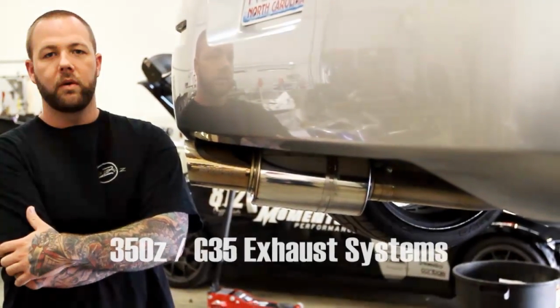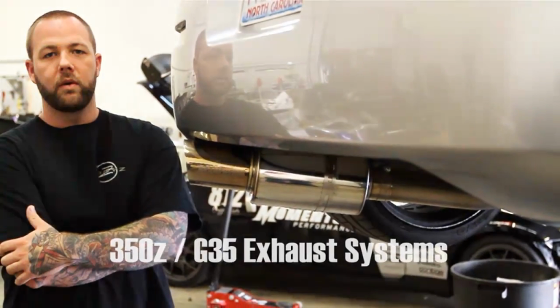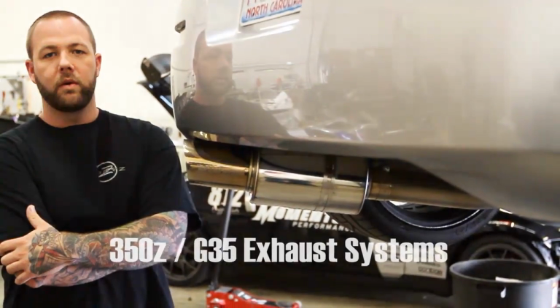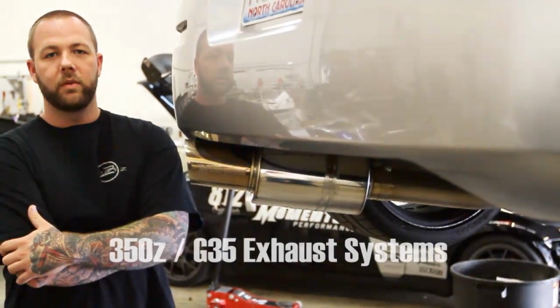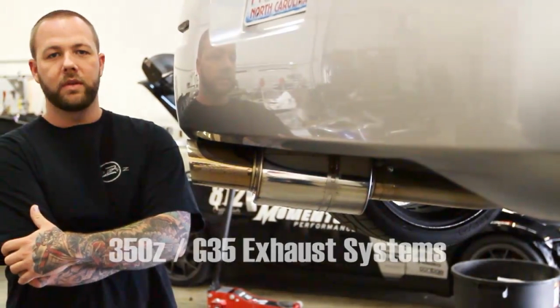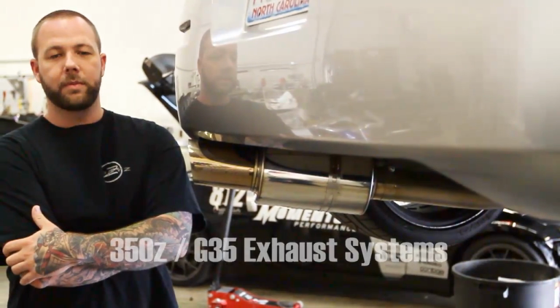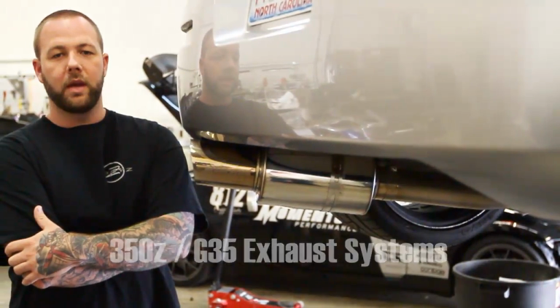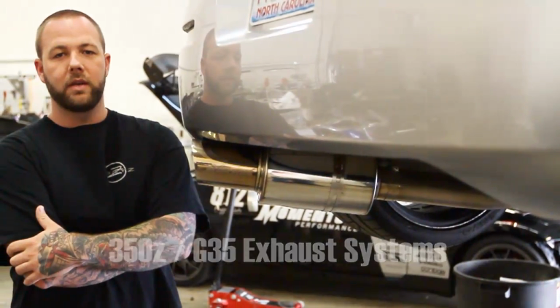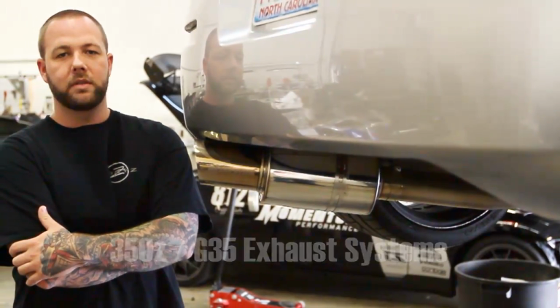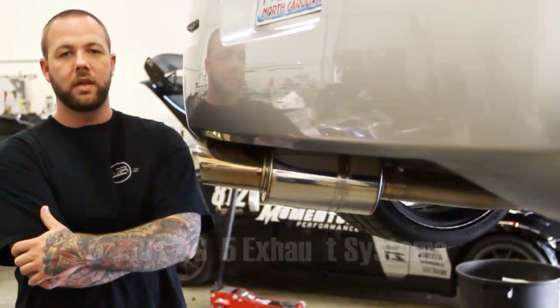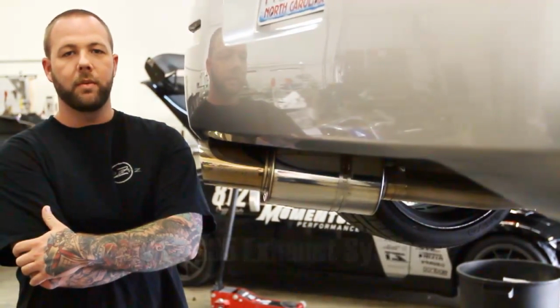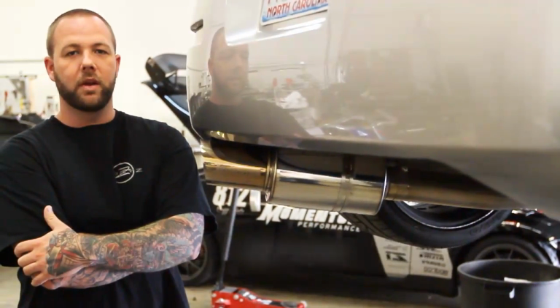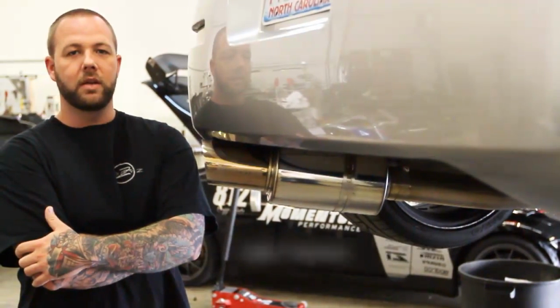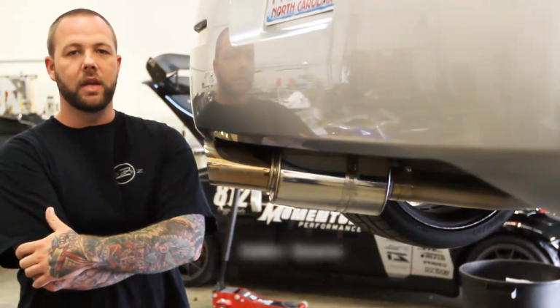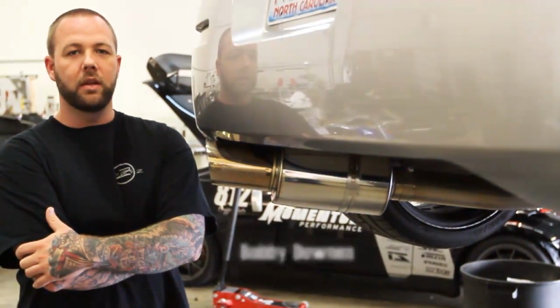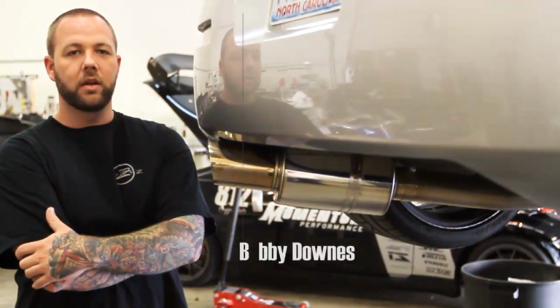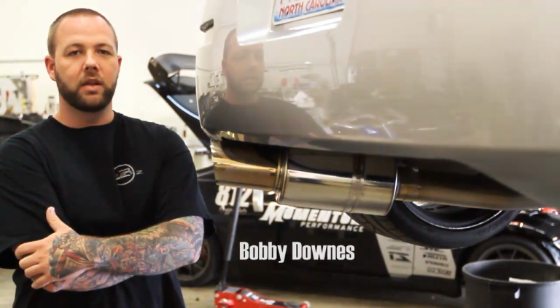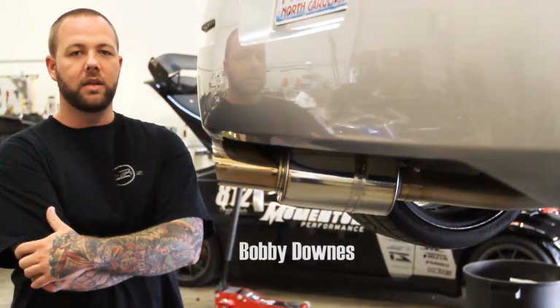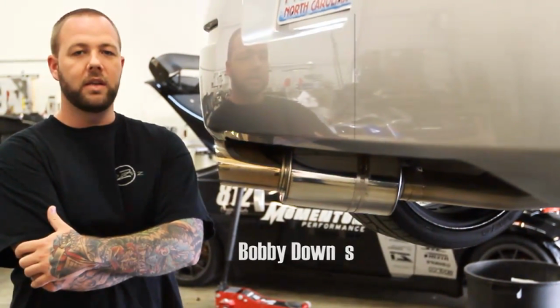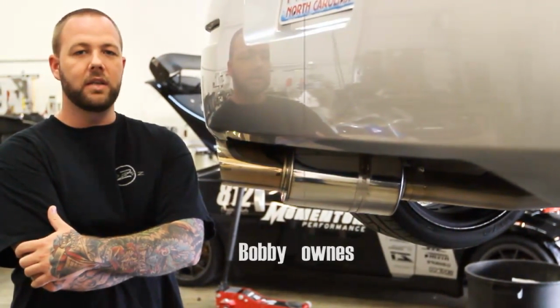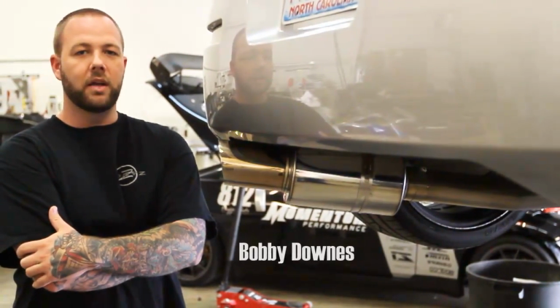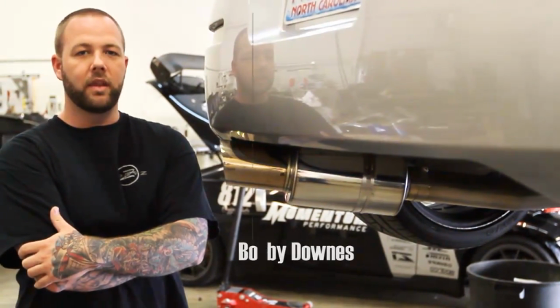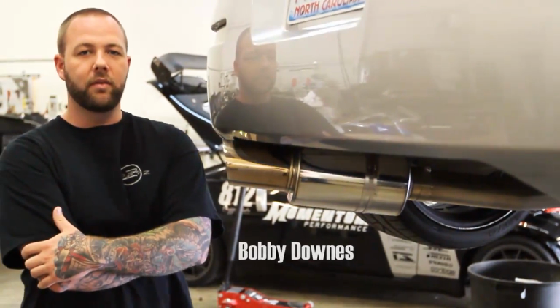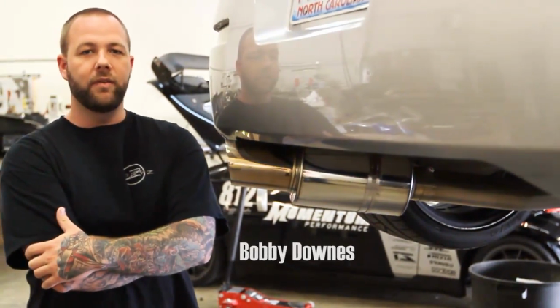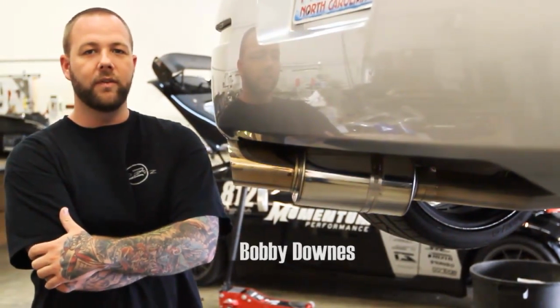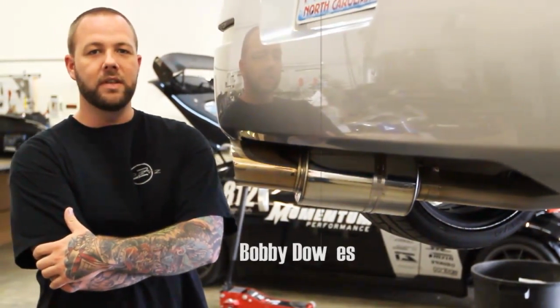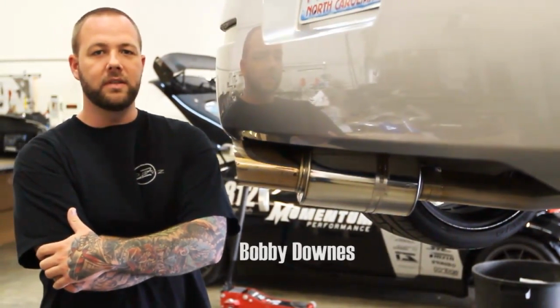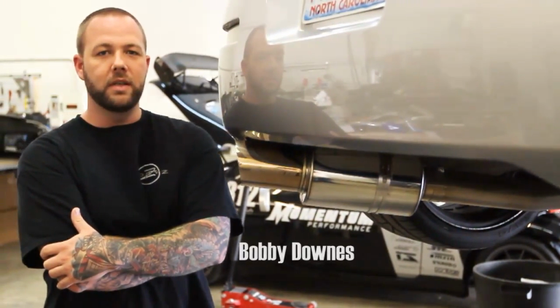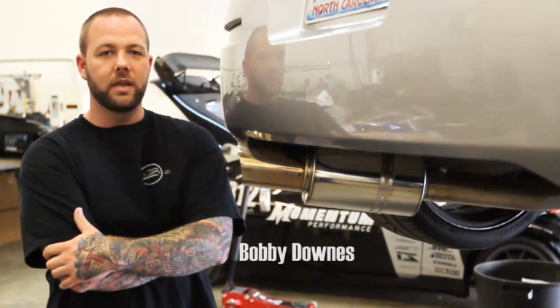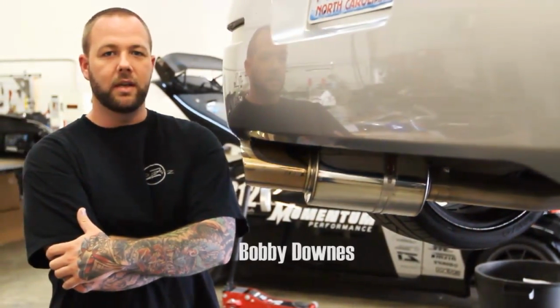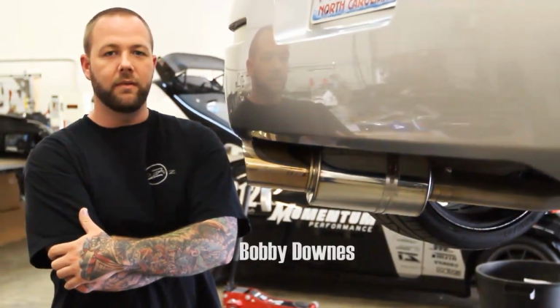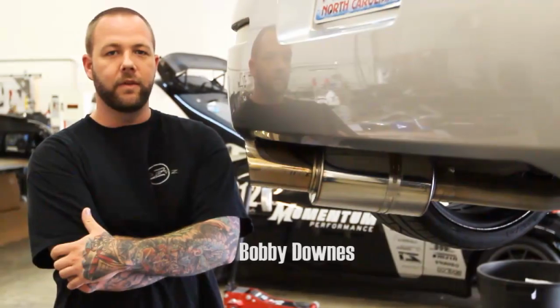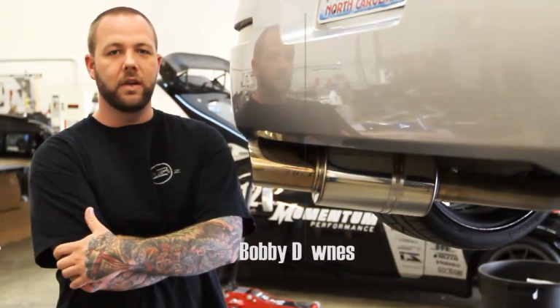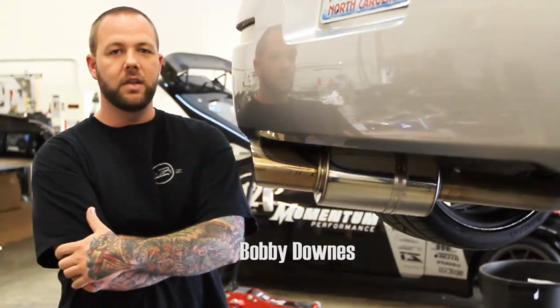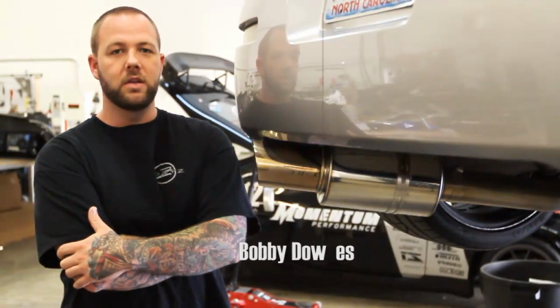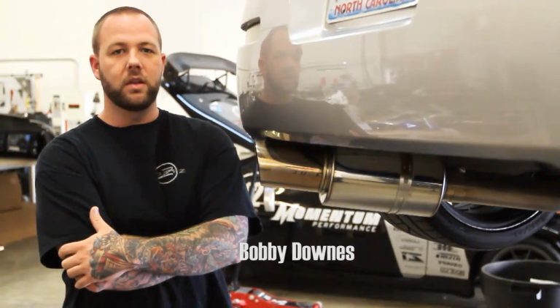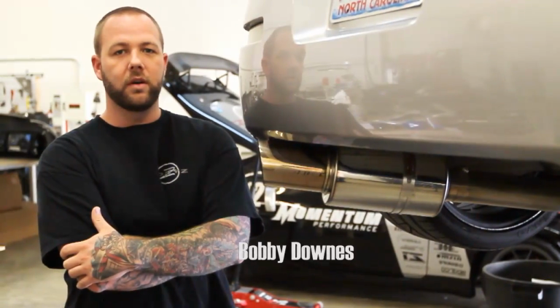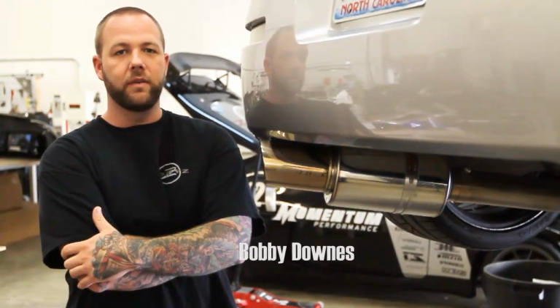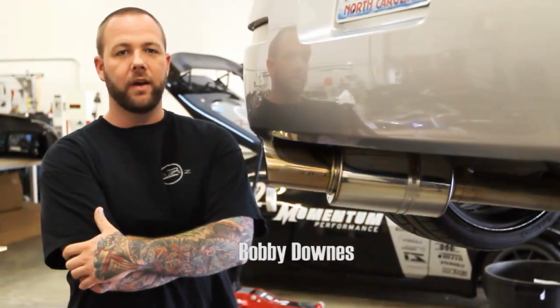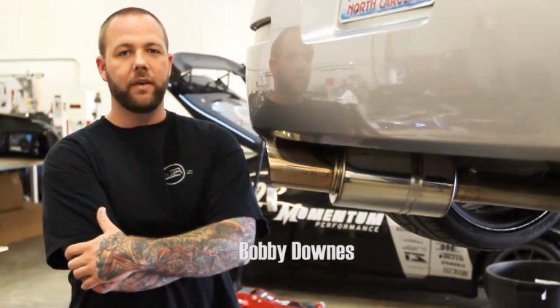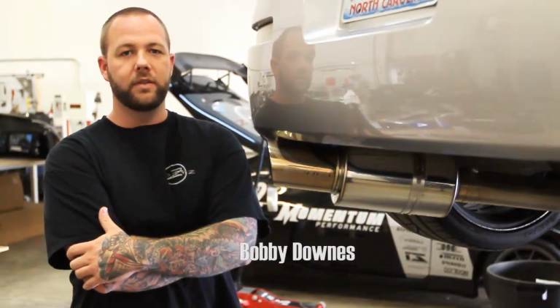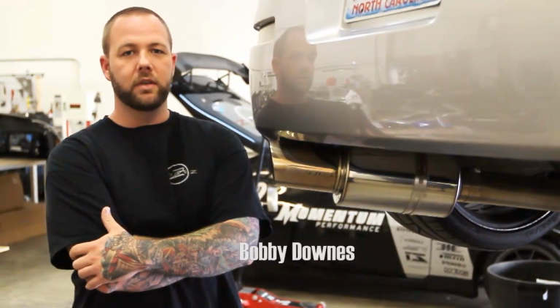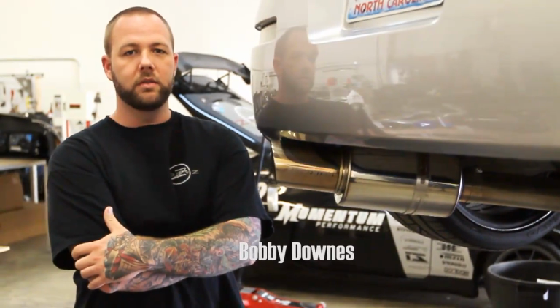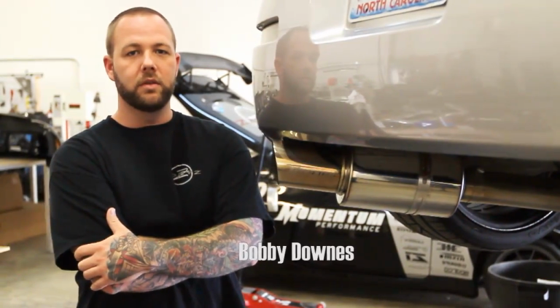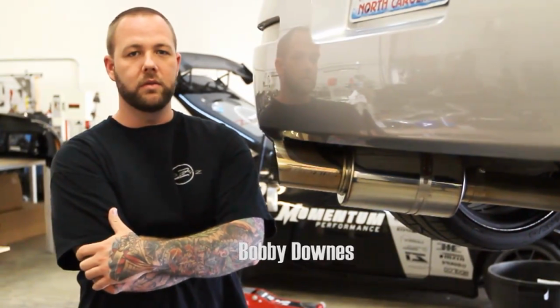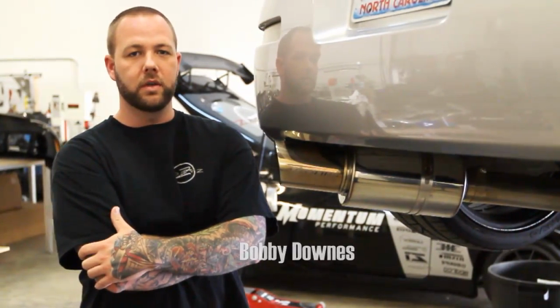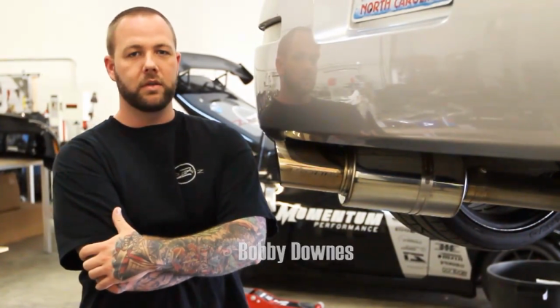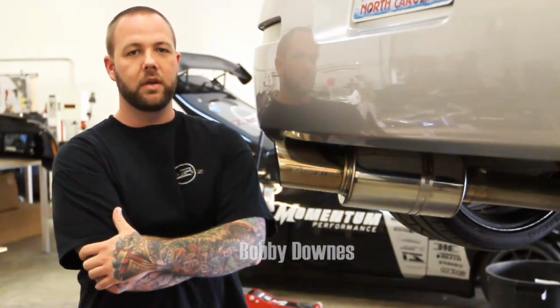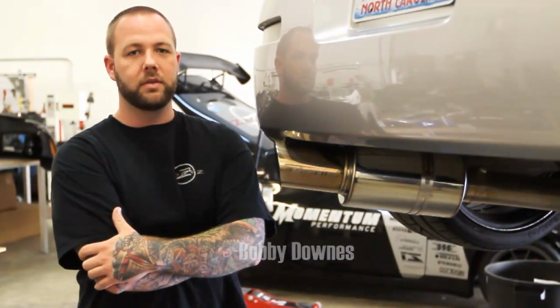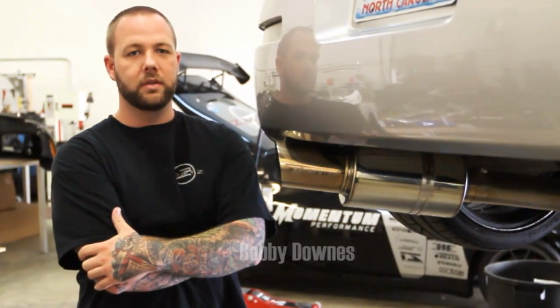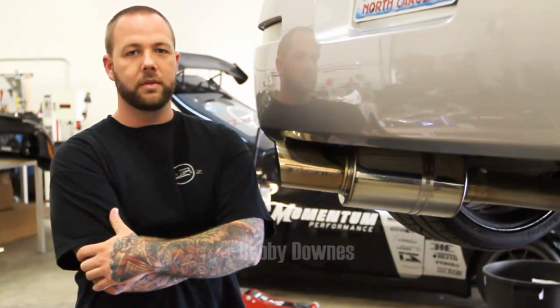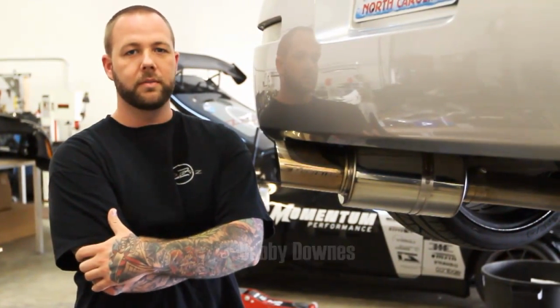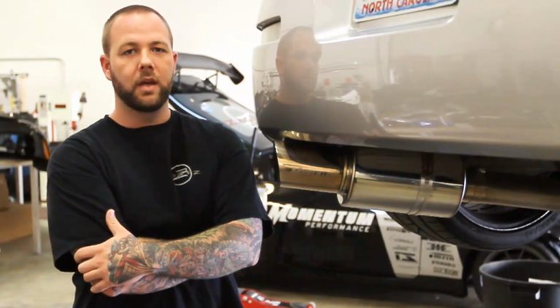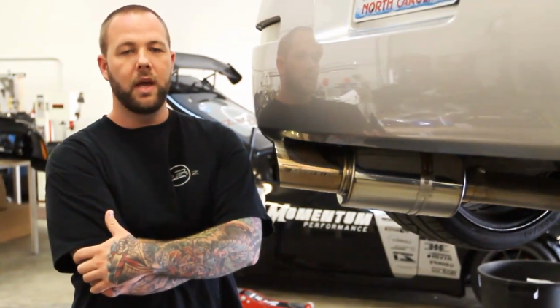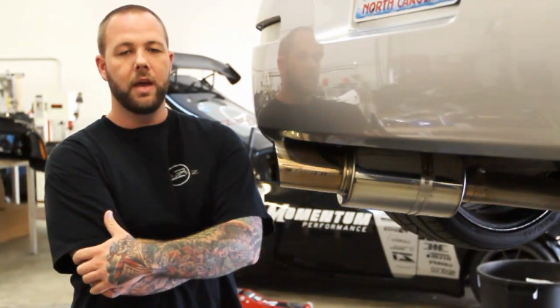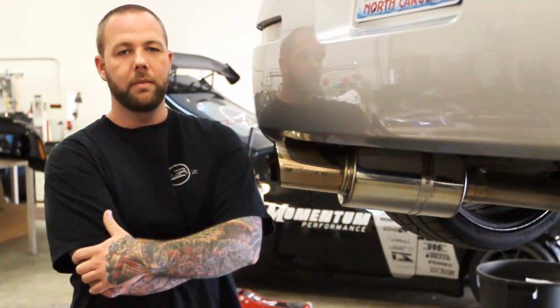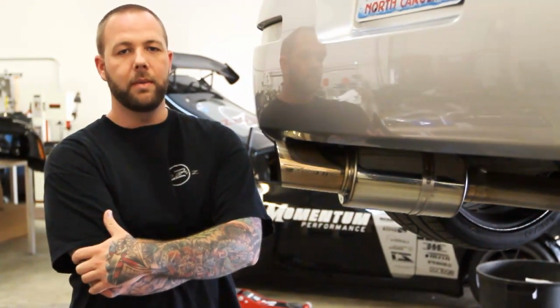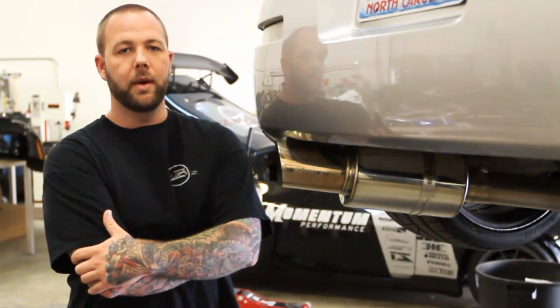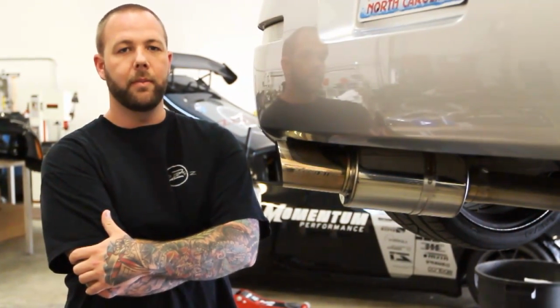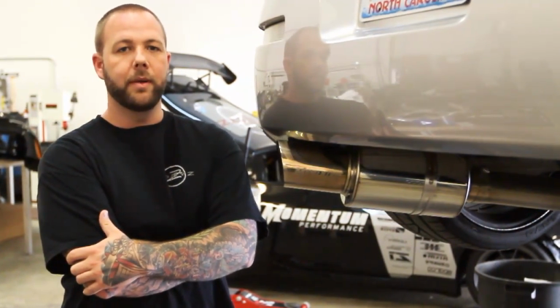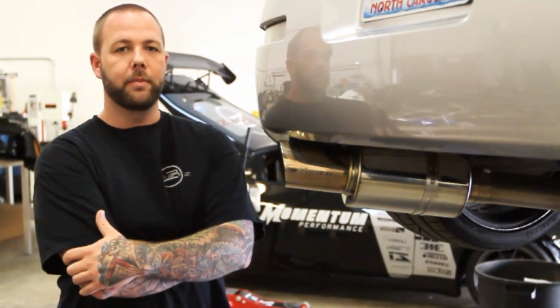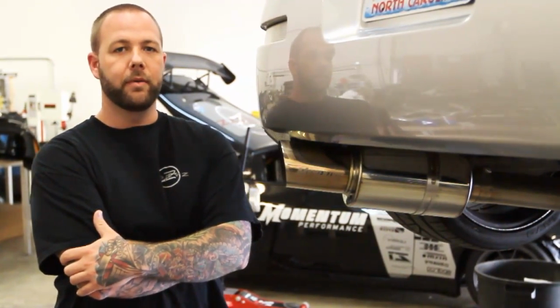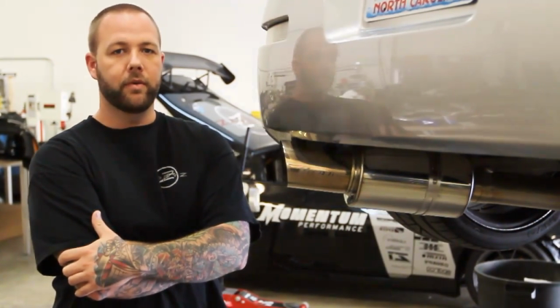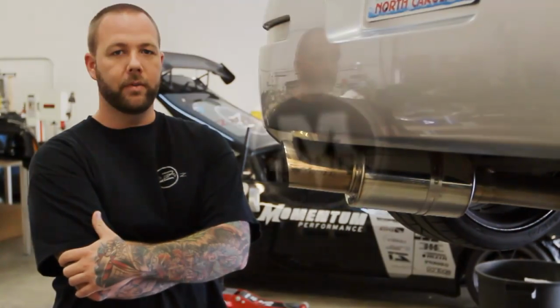What's up guys? Today we're going to take a look at the Nissan 350Z and Infinity G35 single and dual exhaust systems made by Momentum Performance.